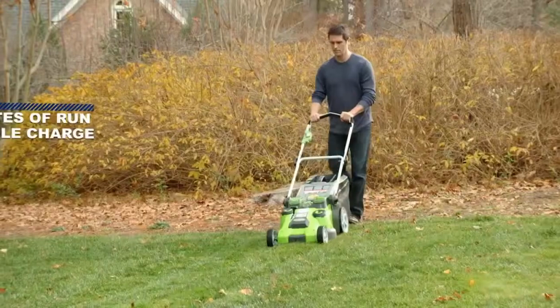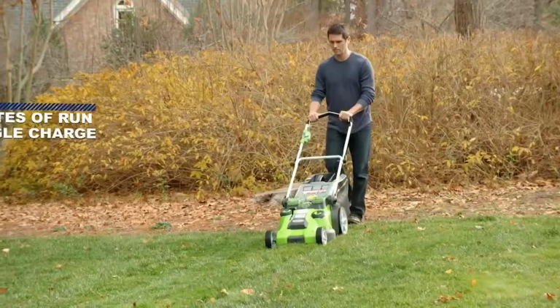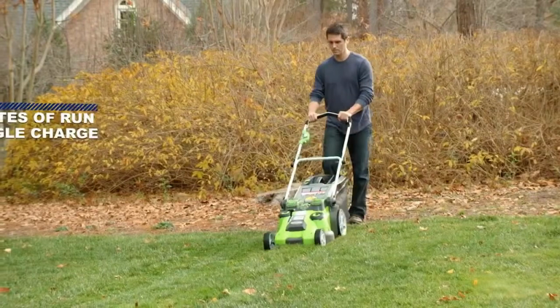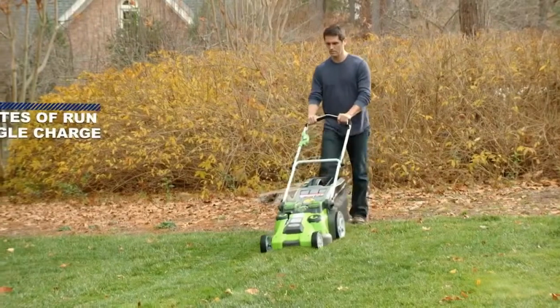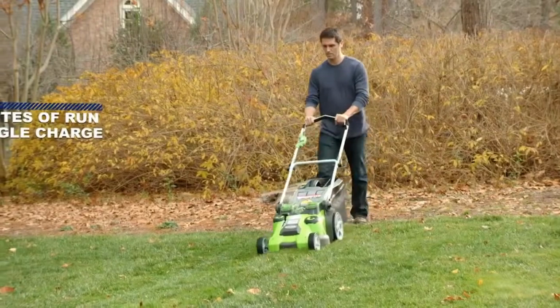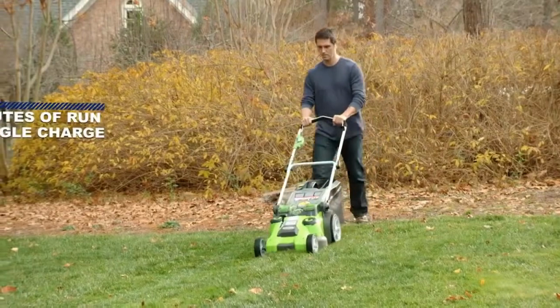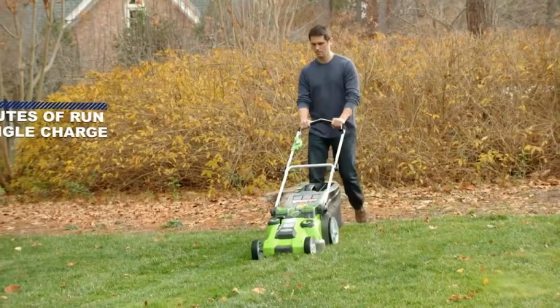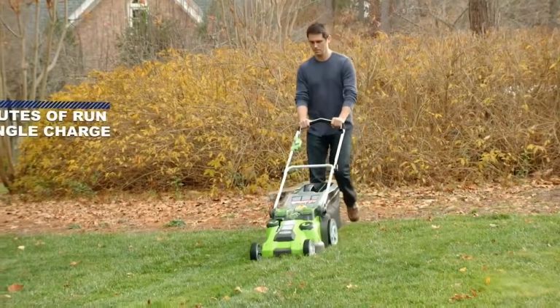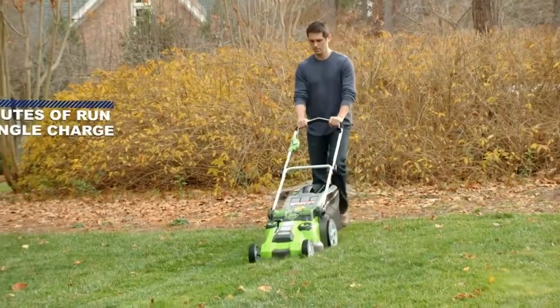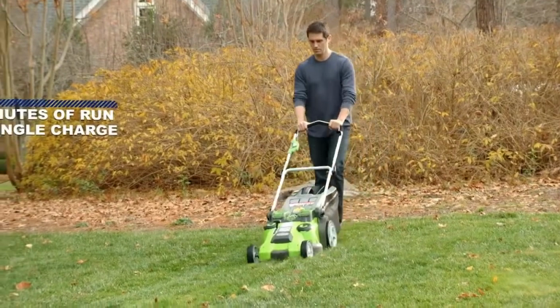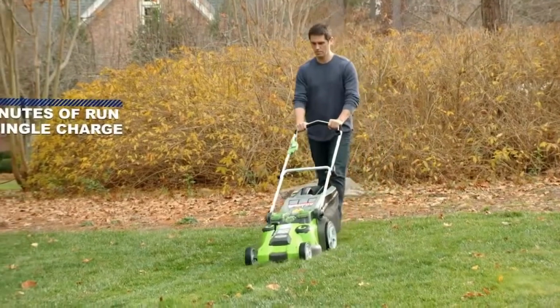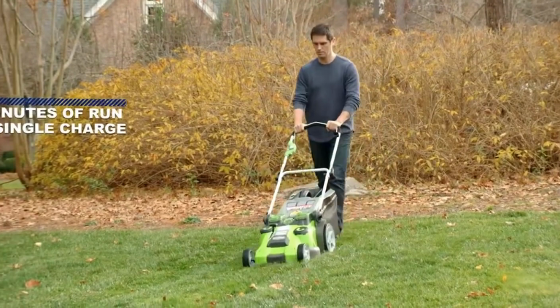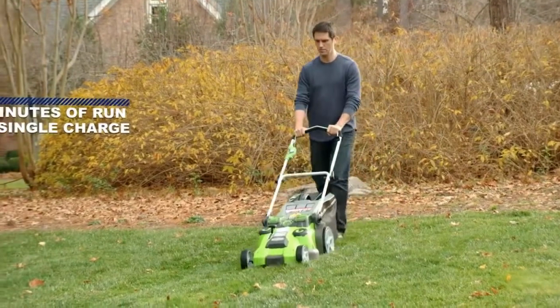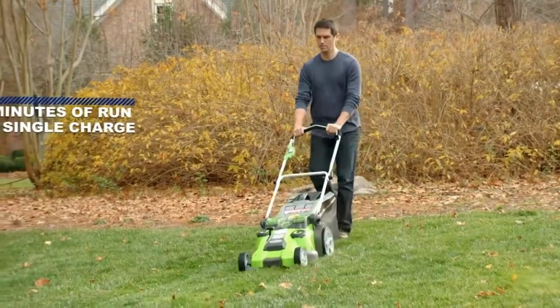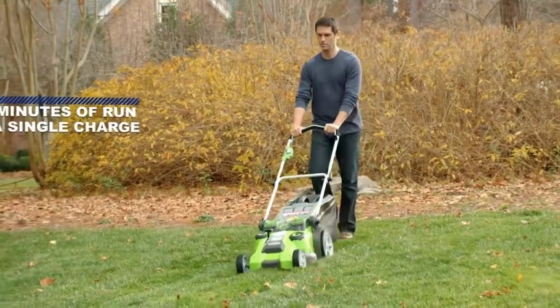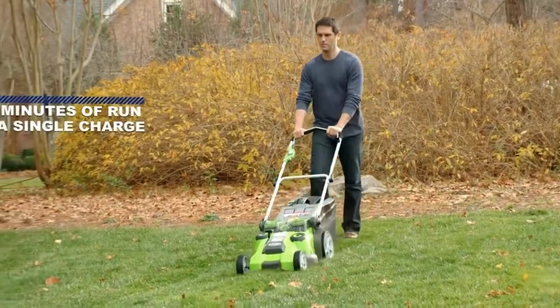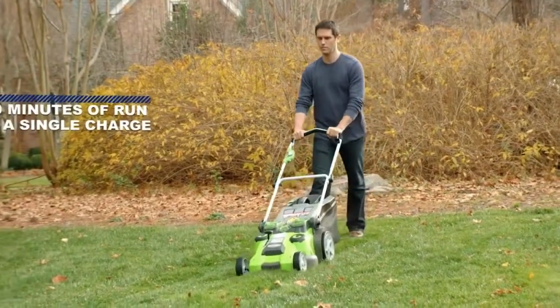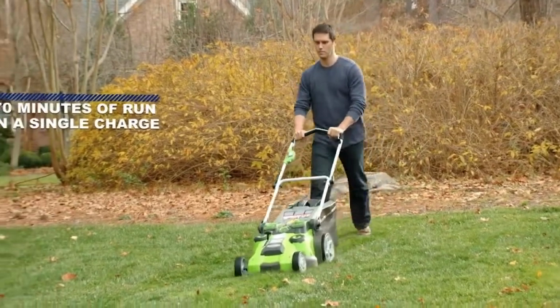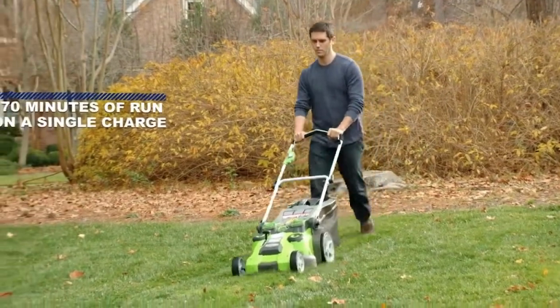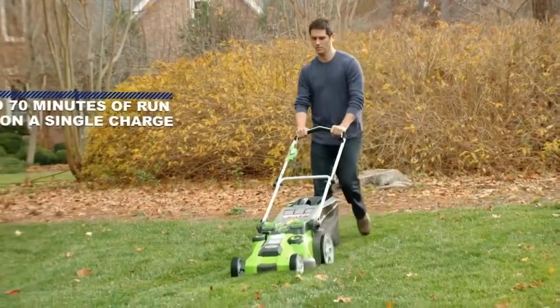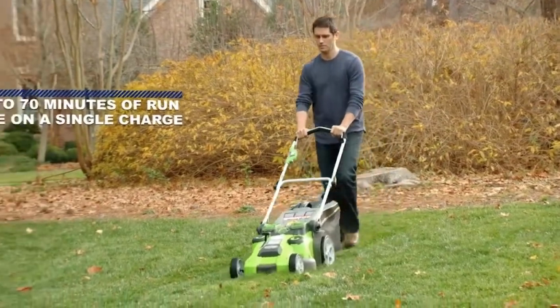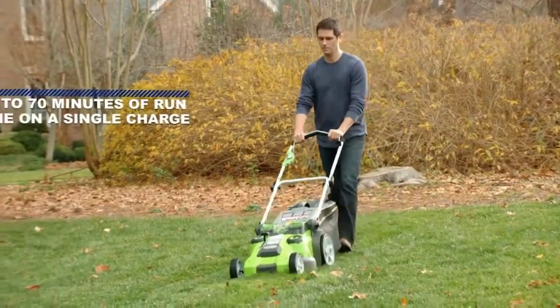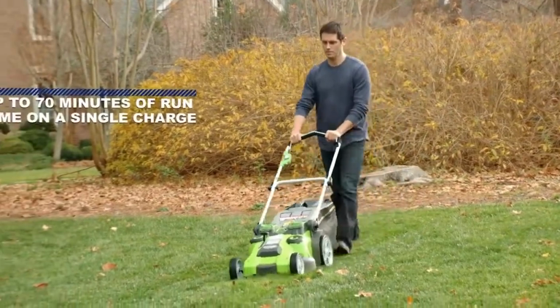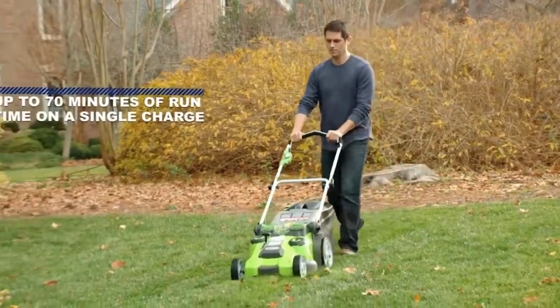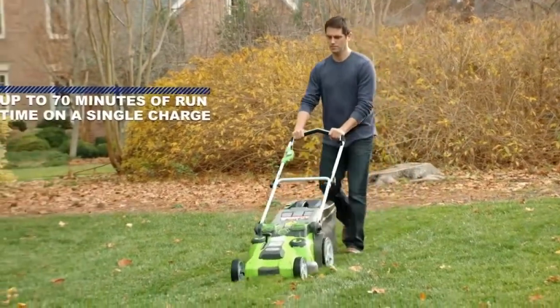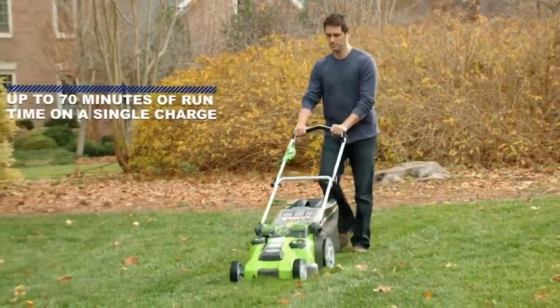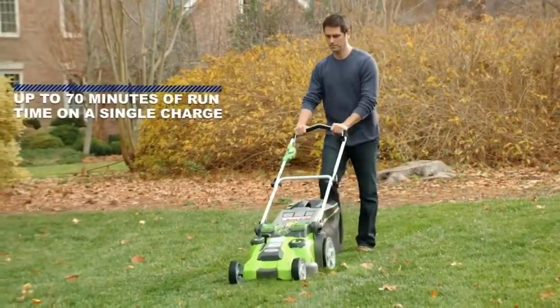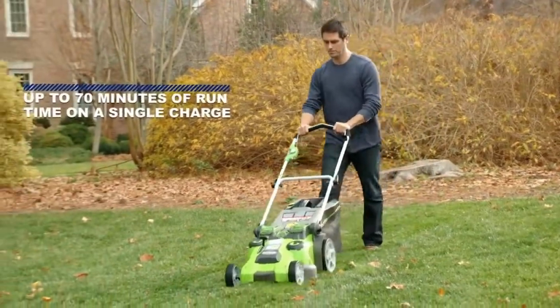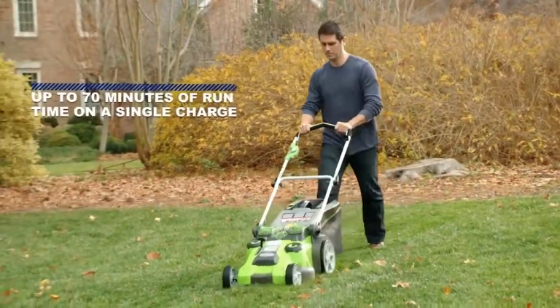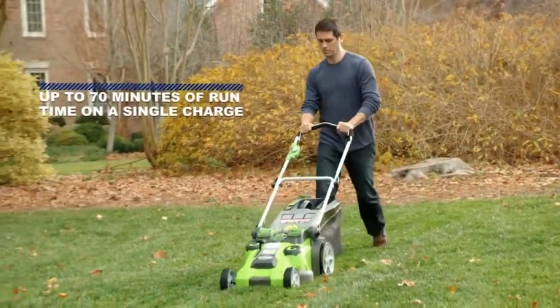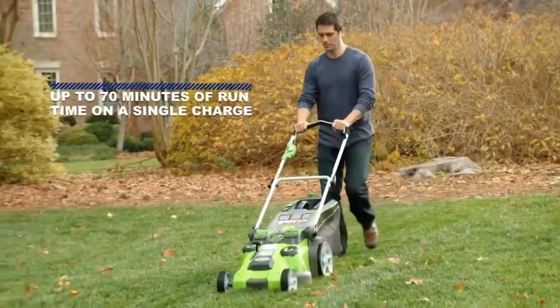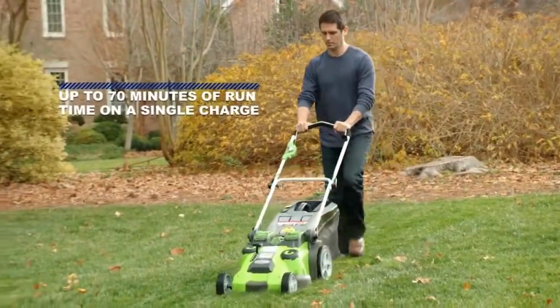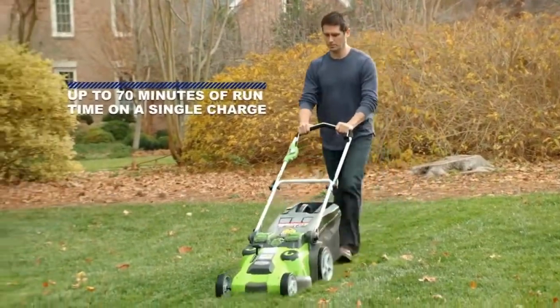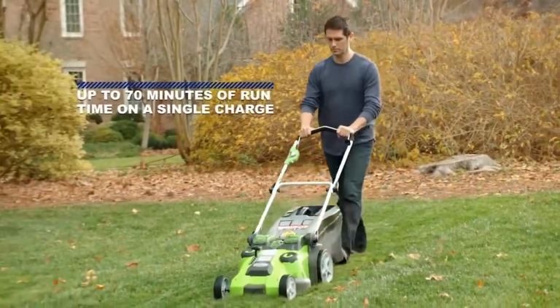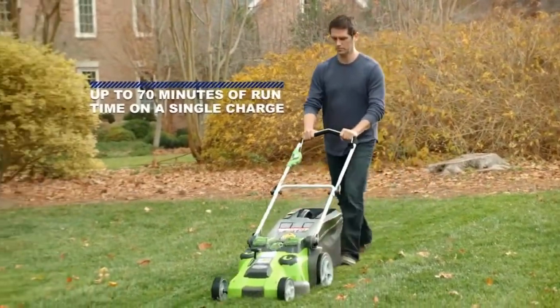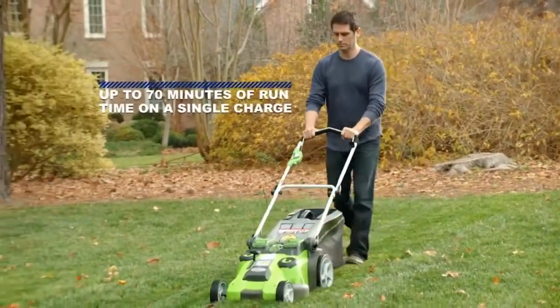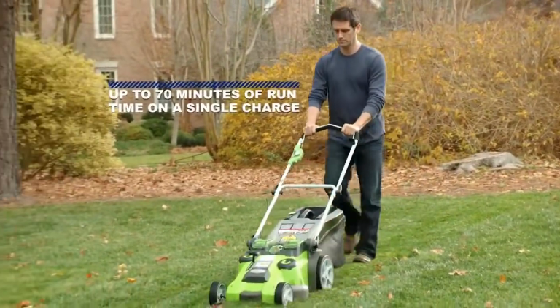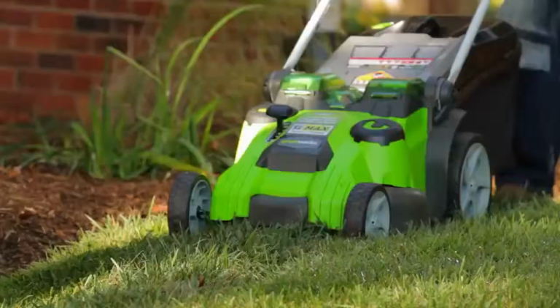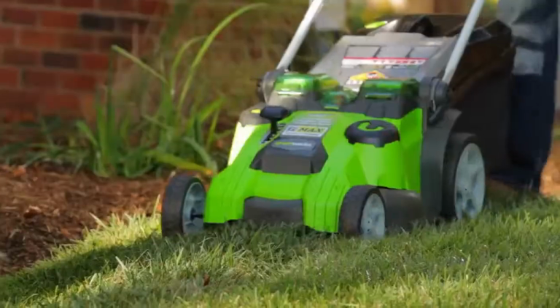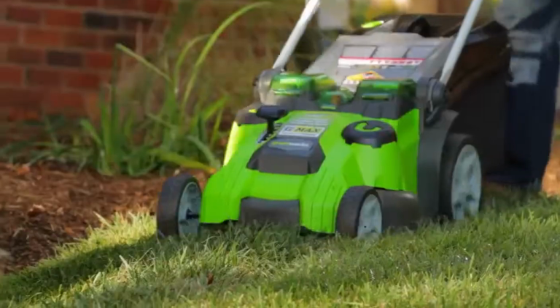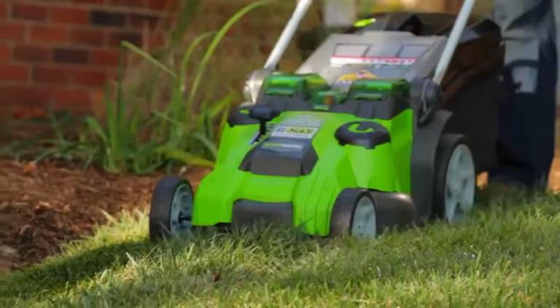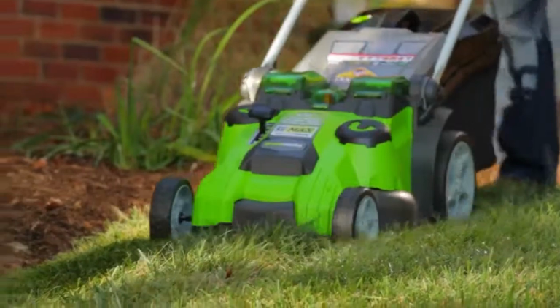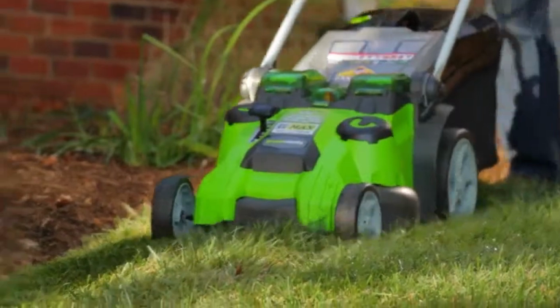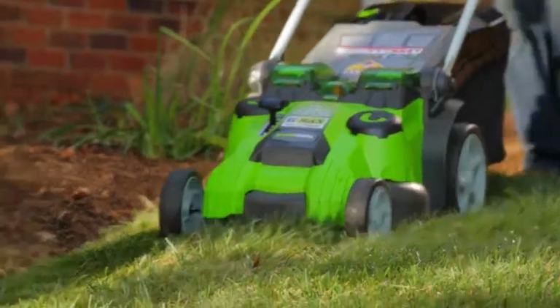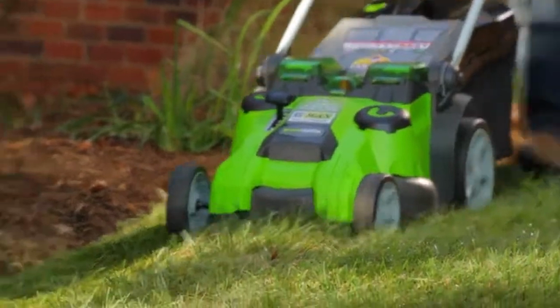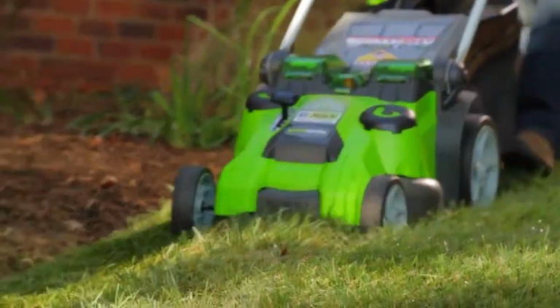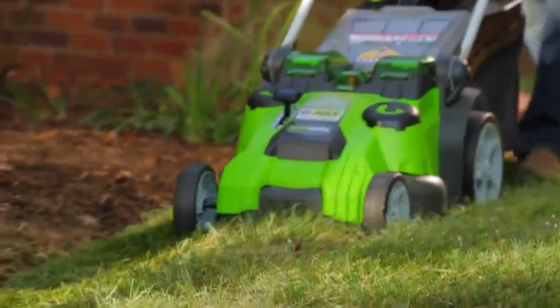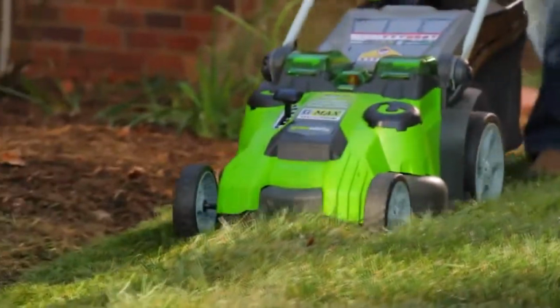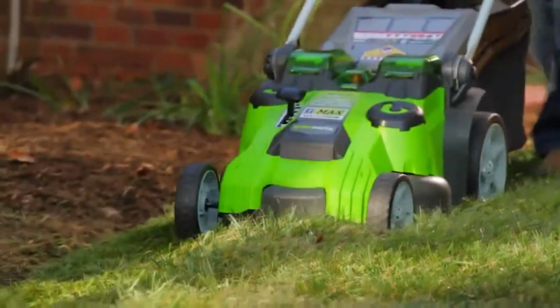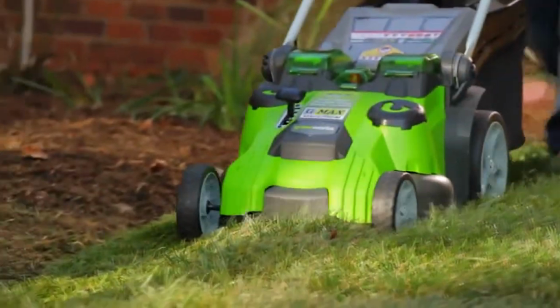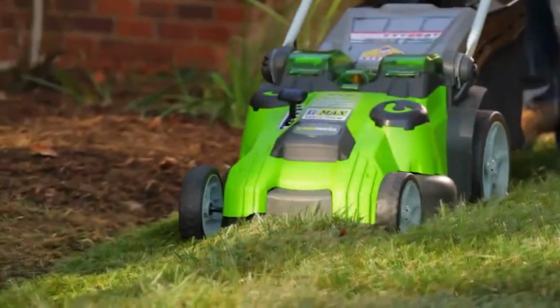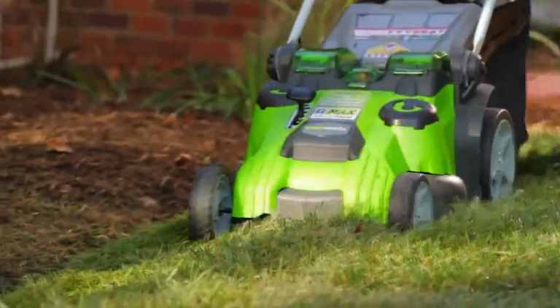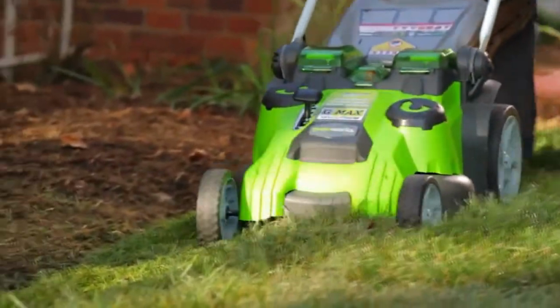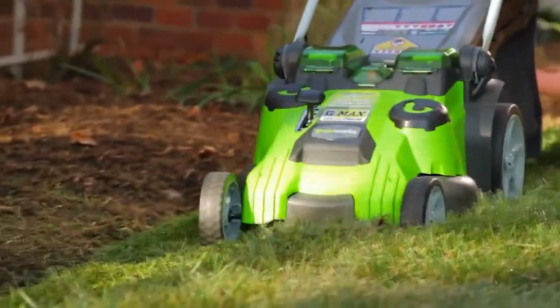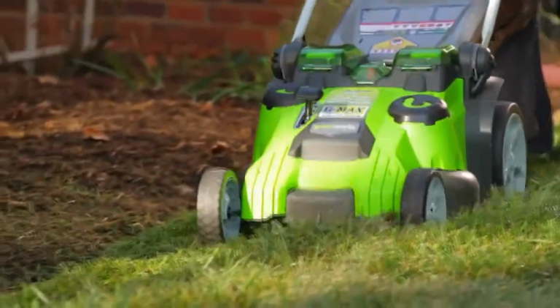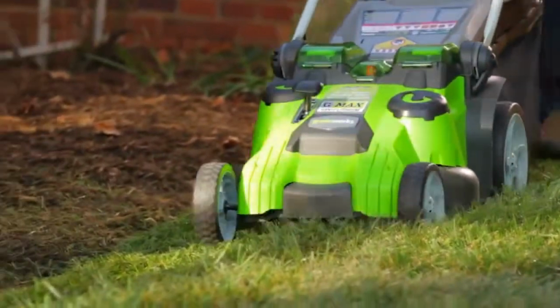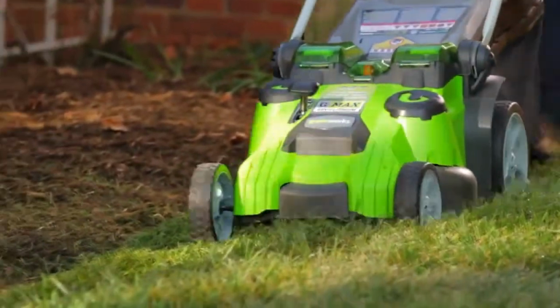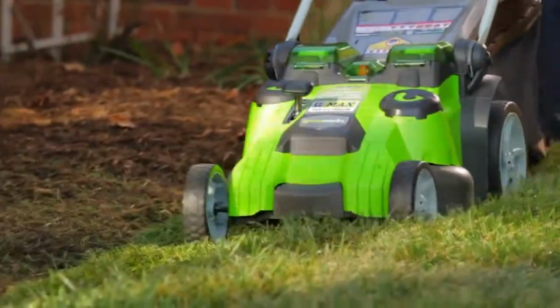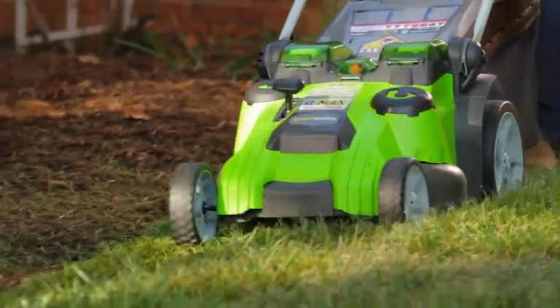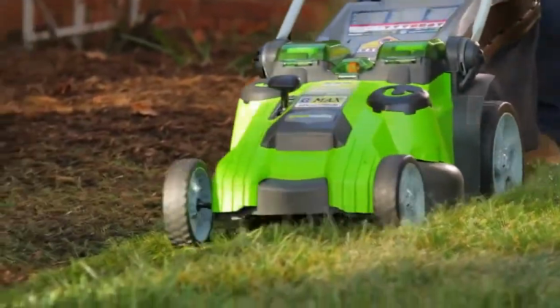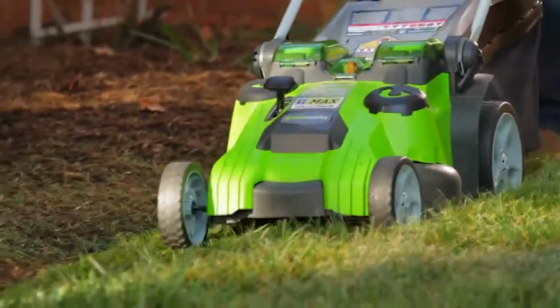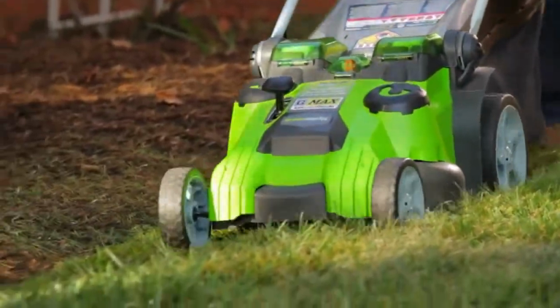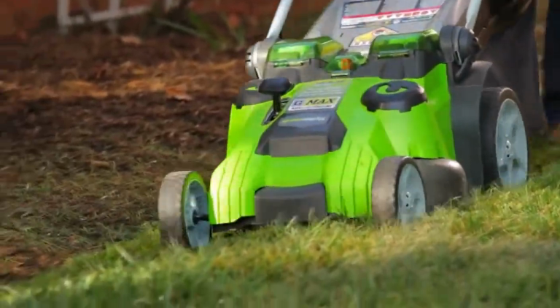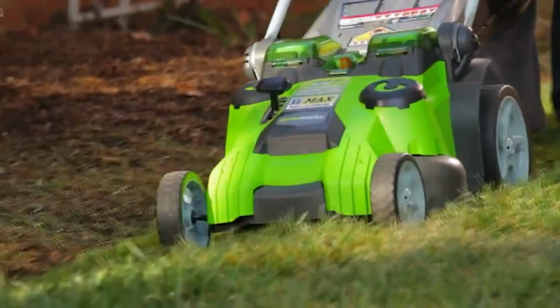Plus, you can get up to 70 minutes of run-time on one charge, which is enough to cut lawns up to 10,000 square feet.